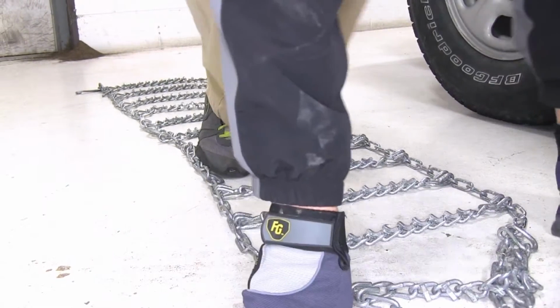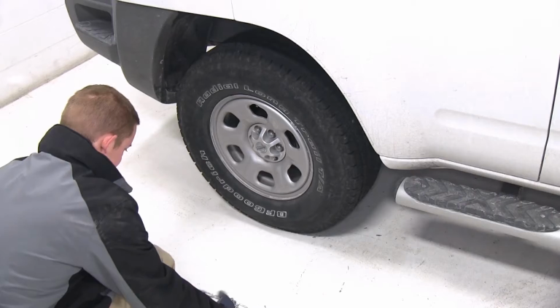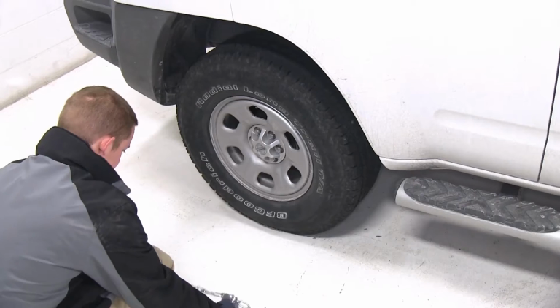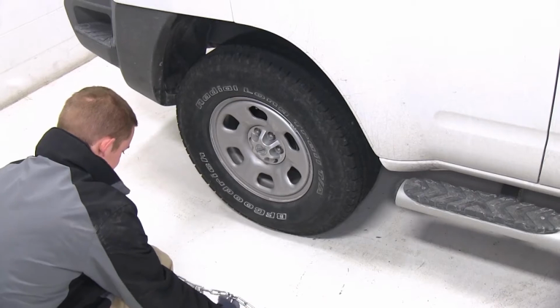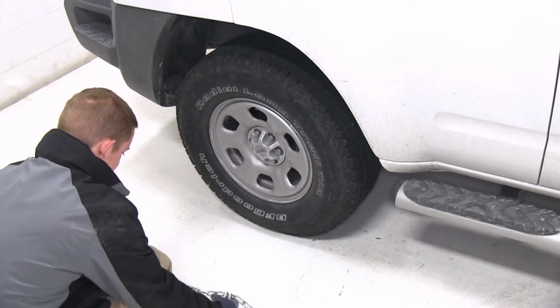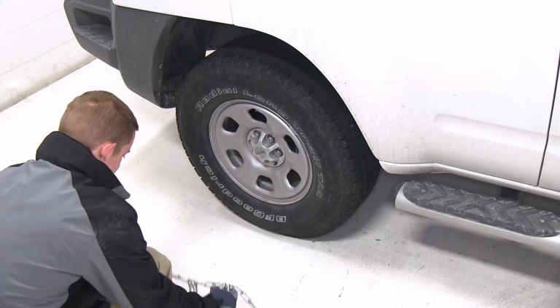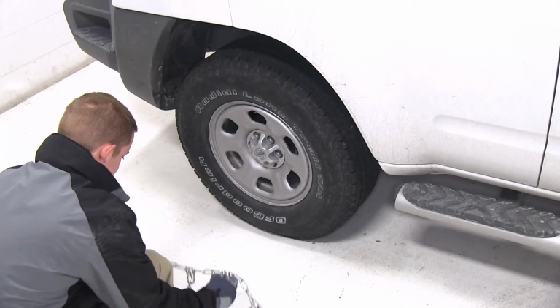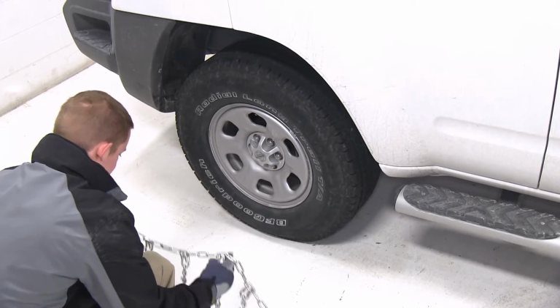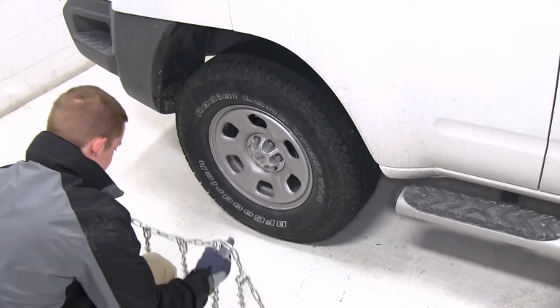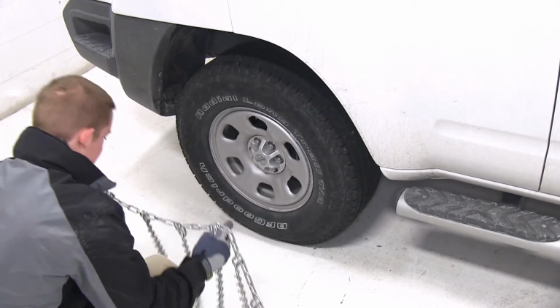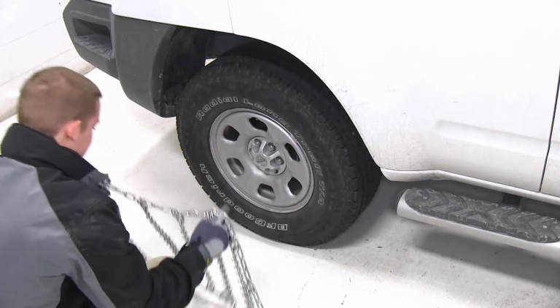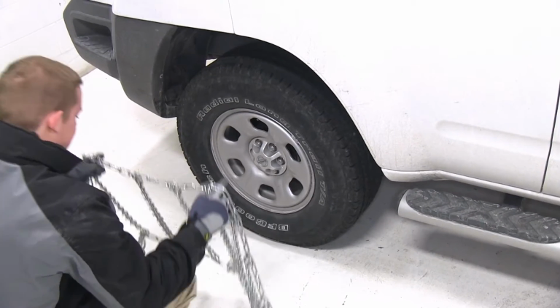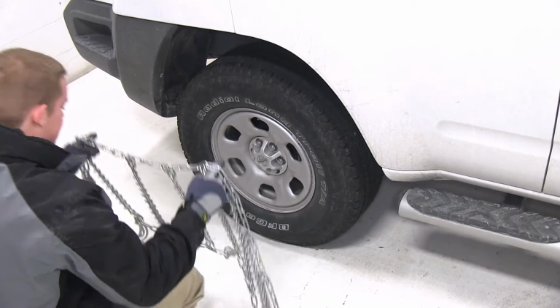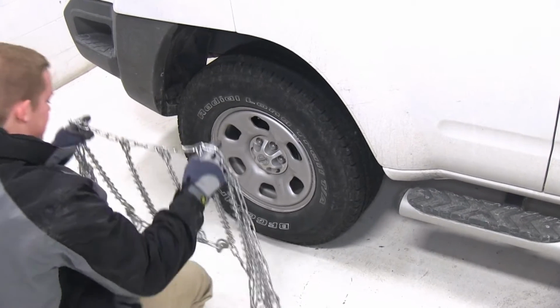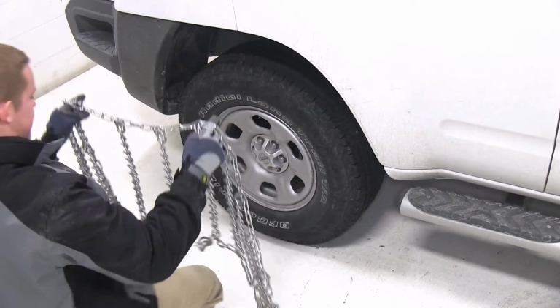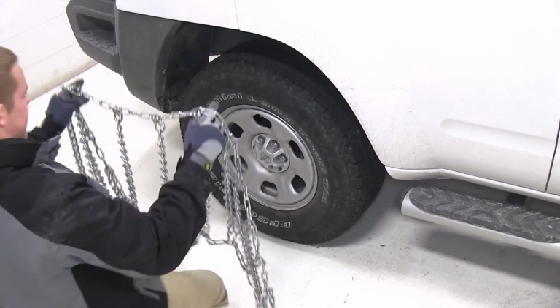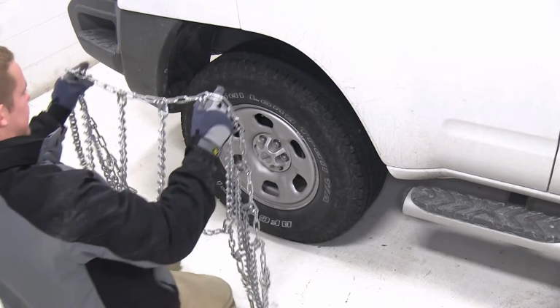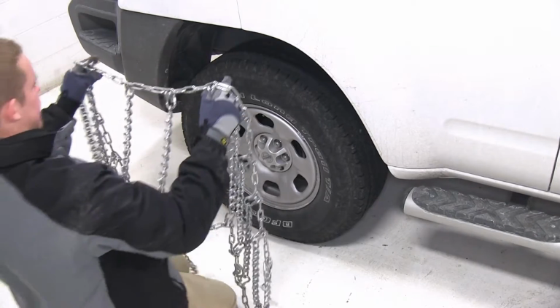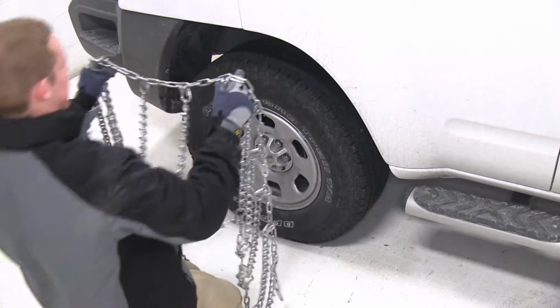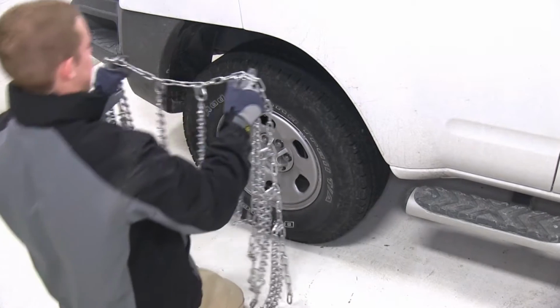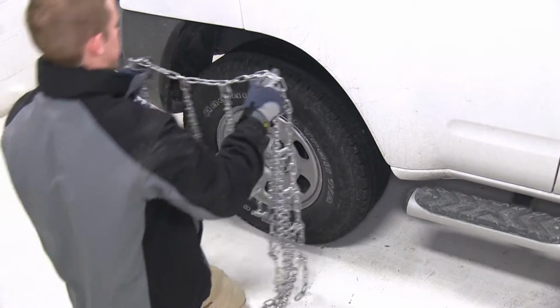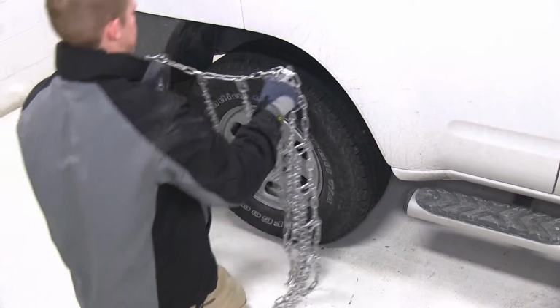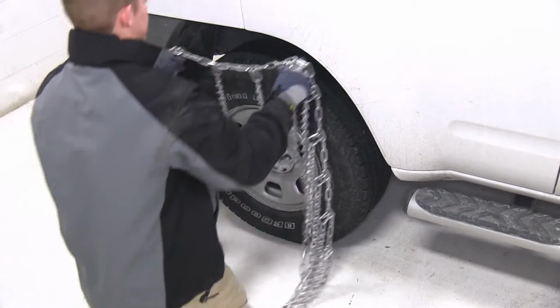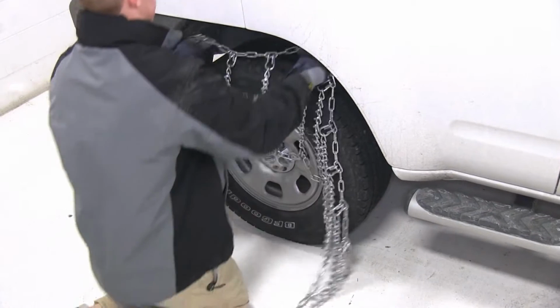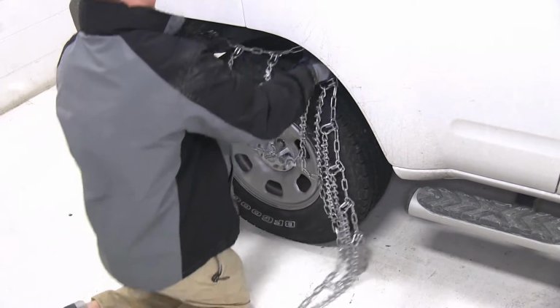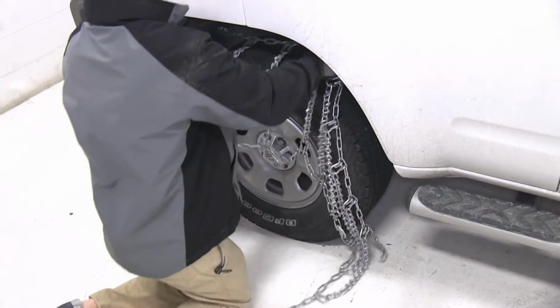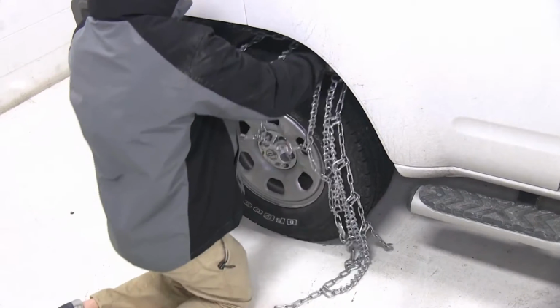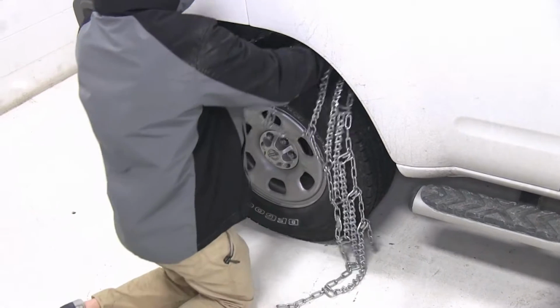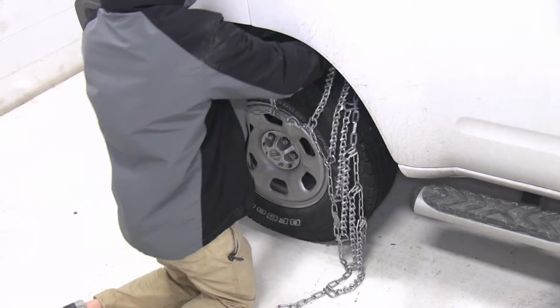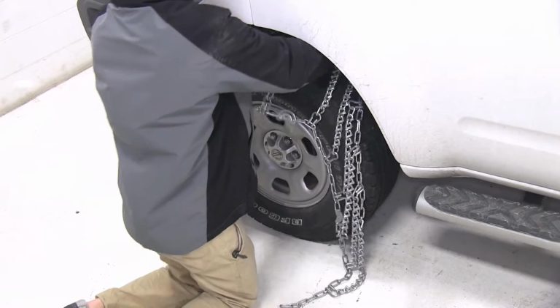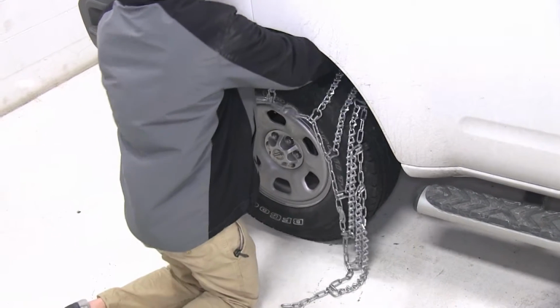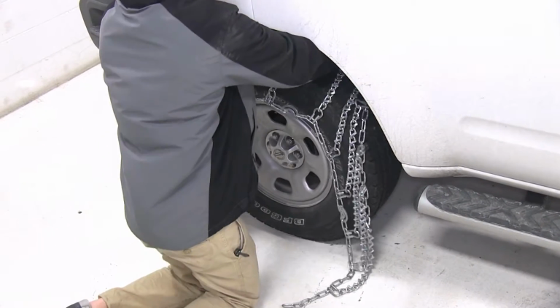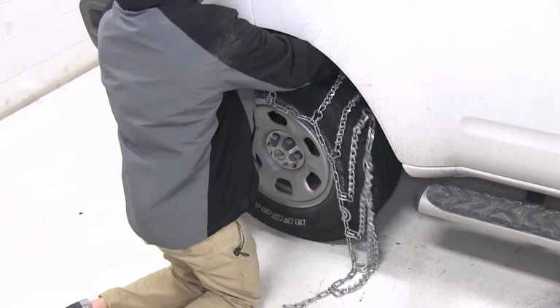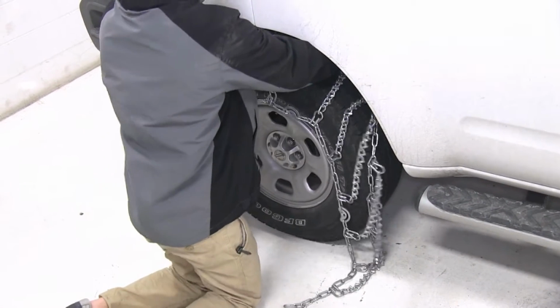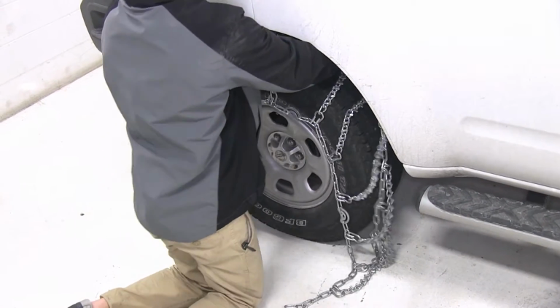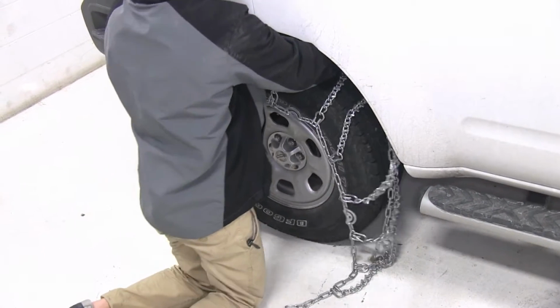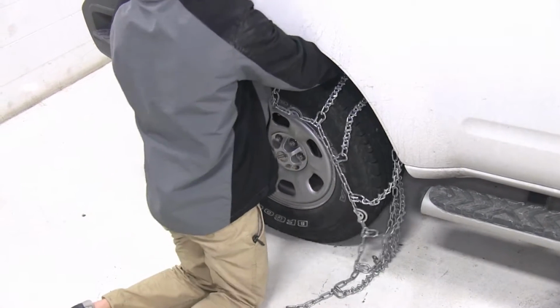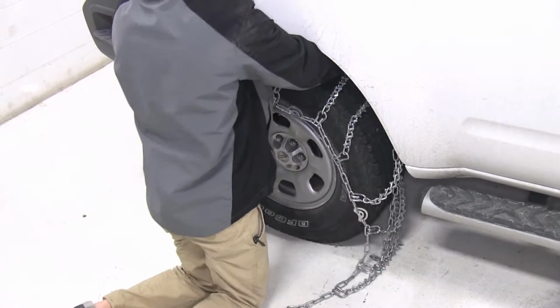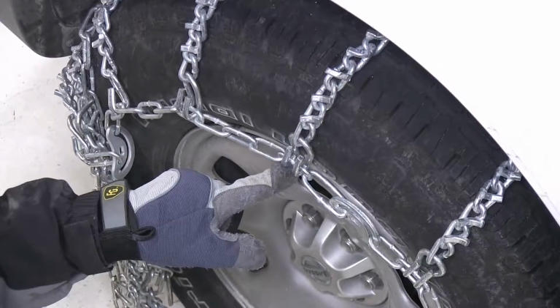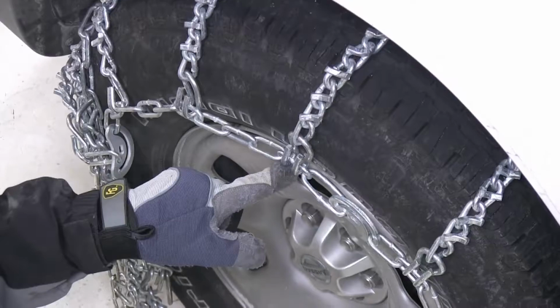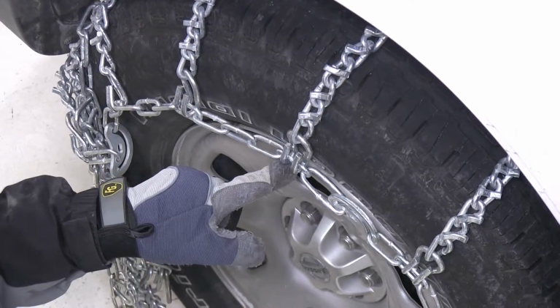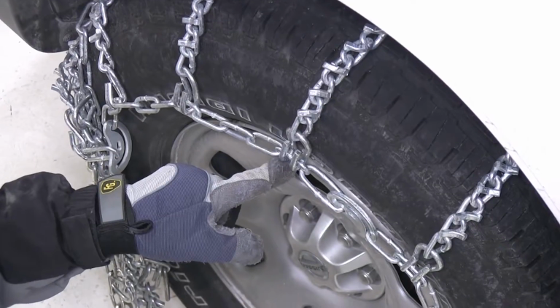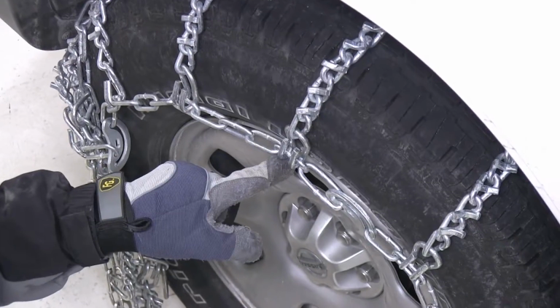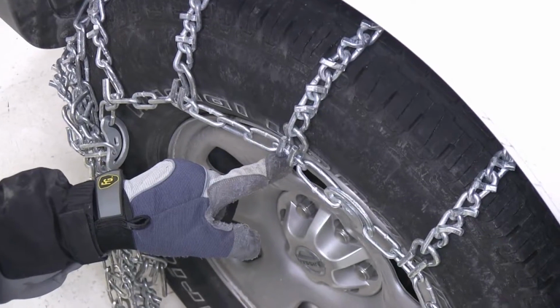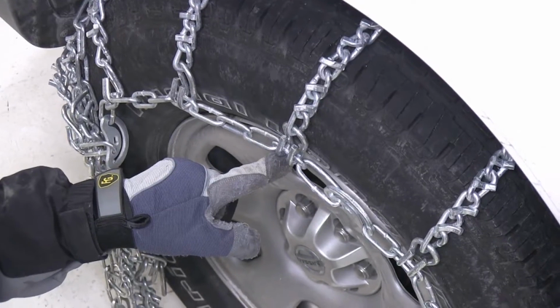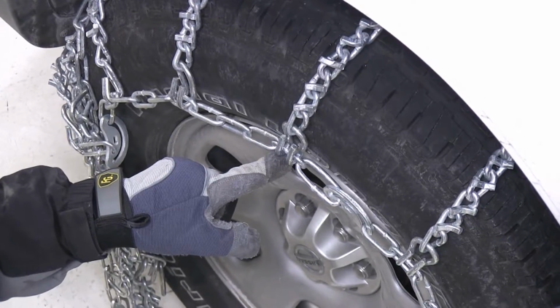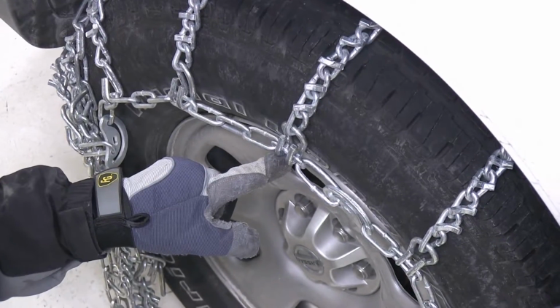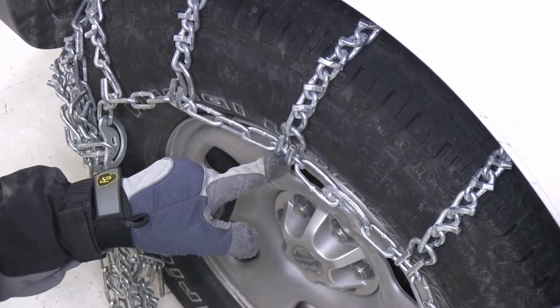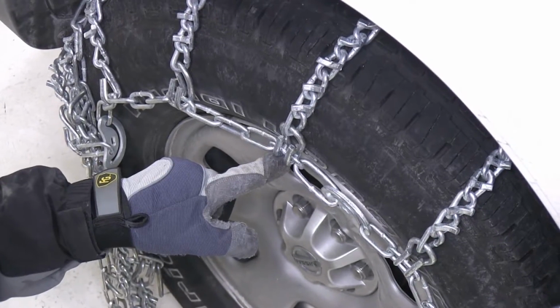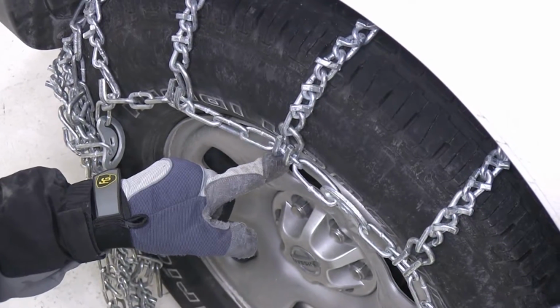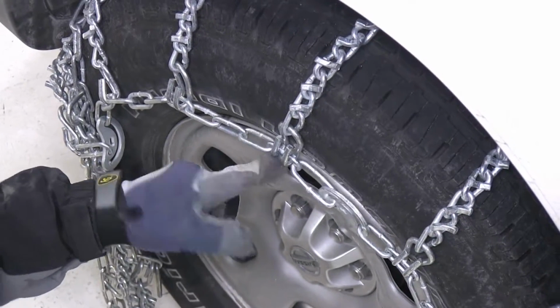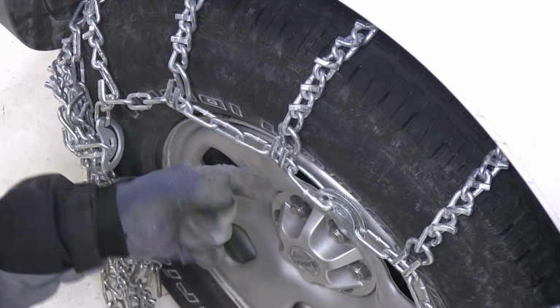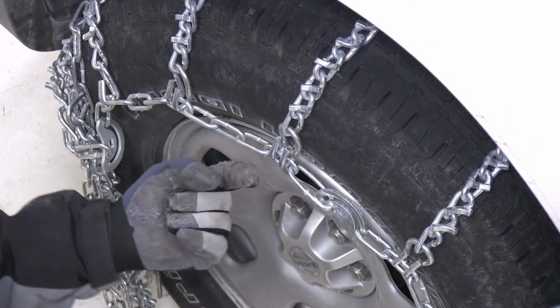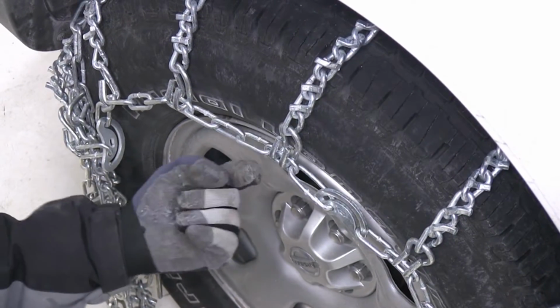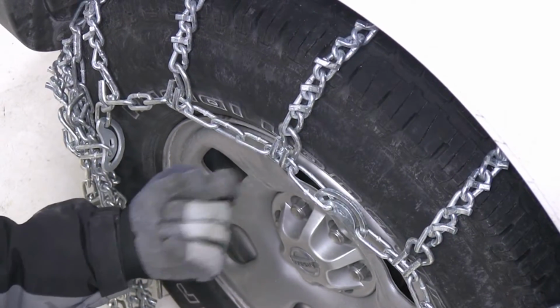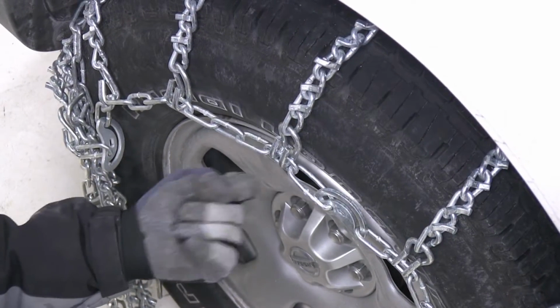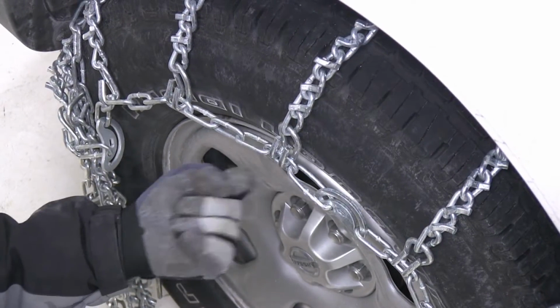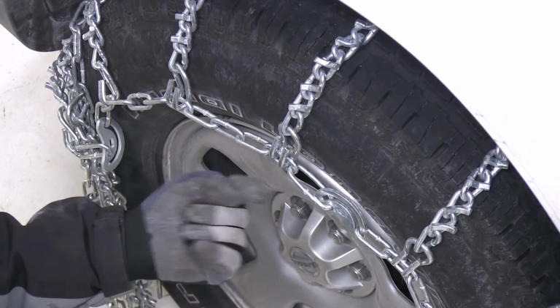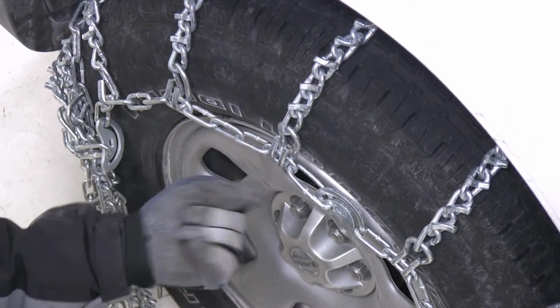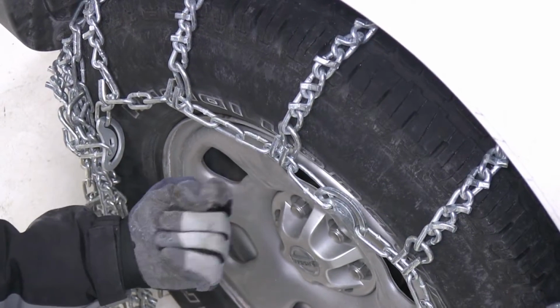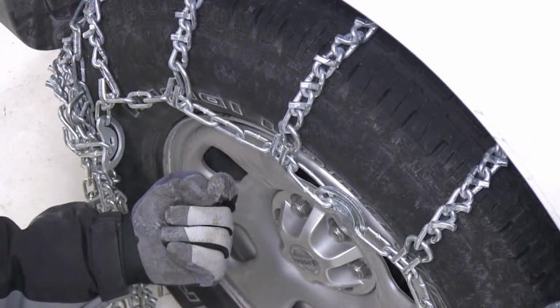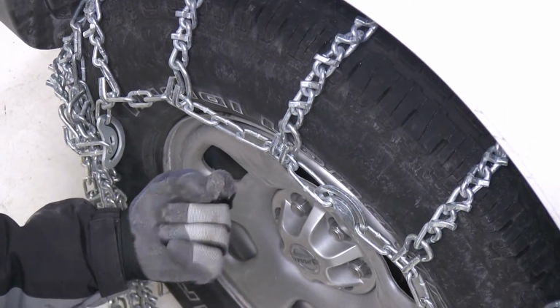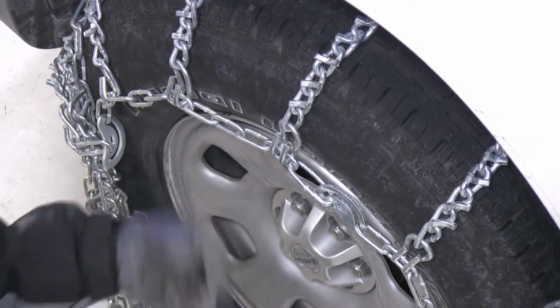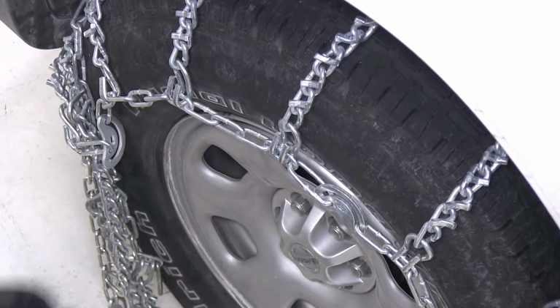We'll now go ahead and drape the tire chain over the tire, making sure that the hooks are facing outward so that we don't damage the outer wall of the tire.